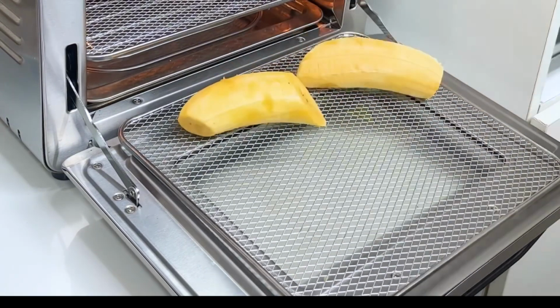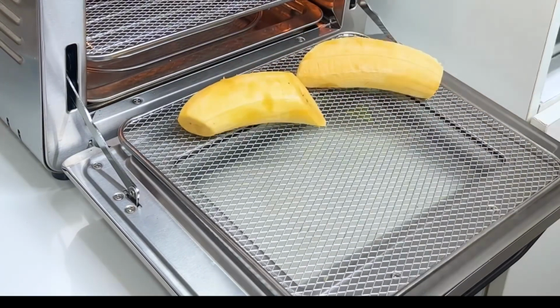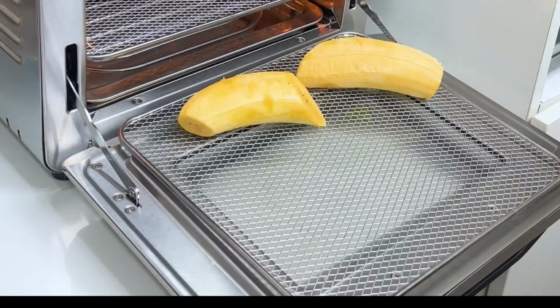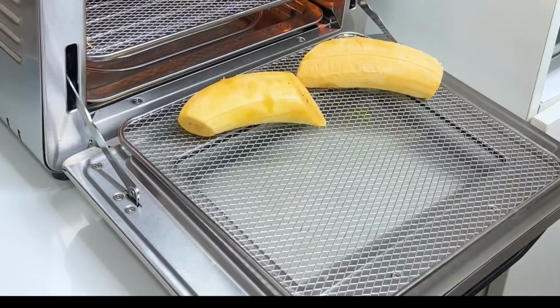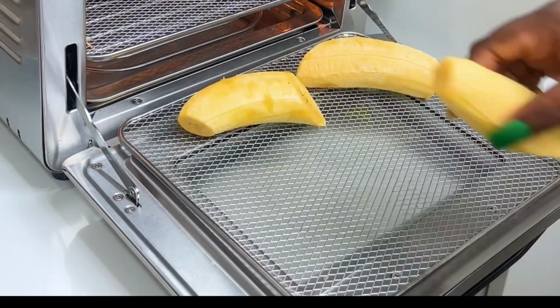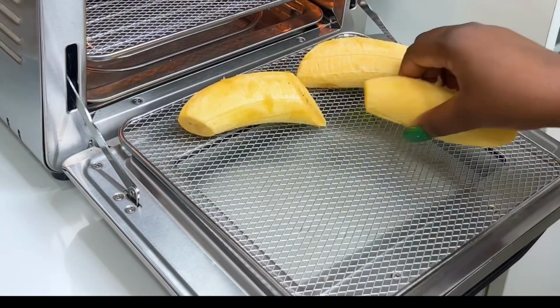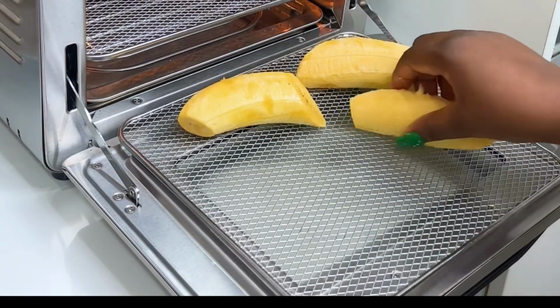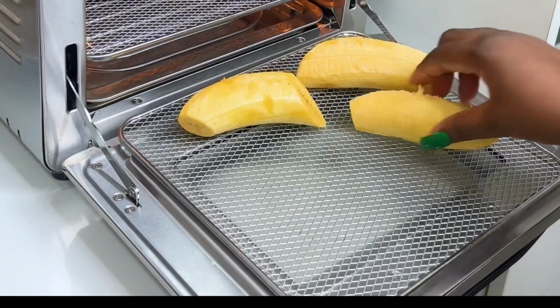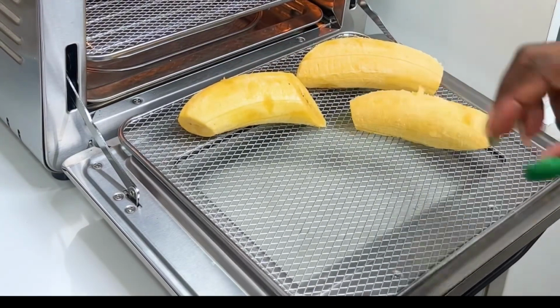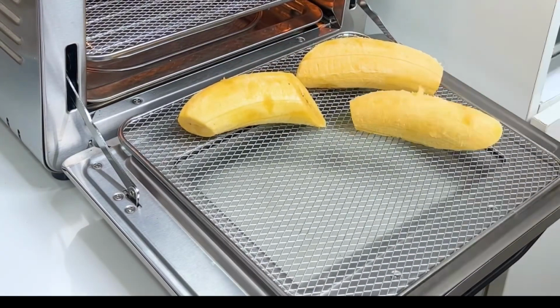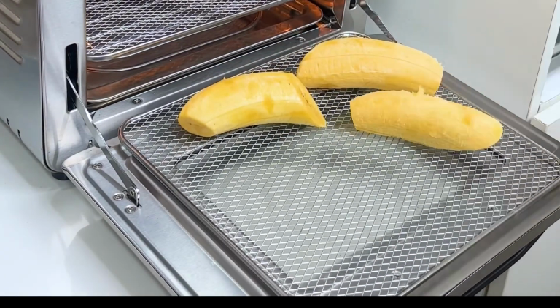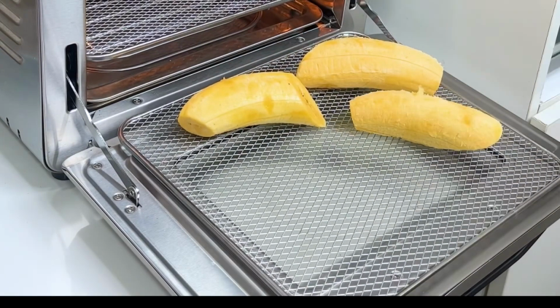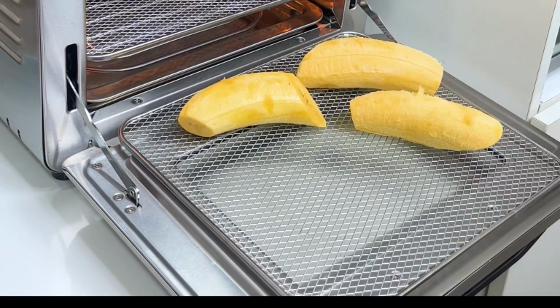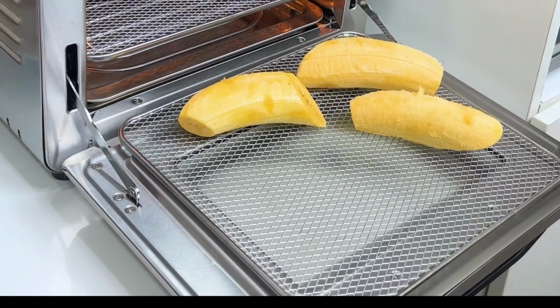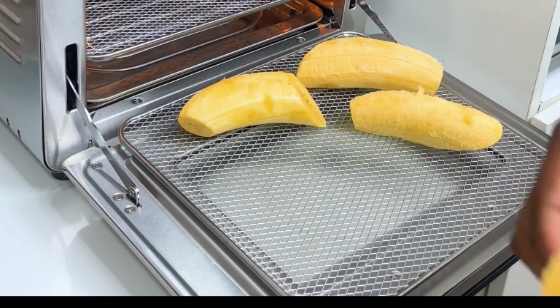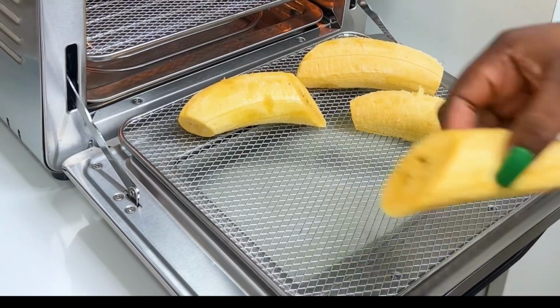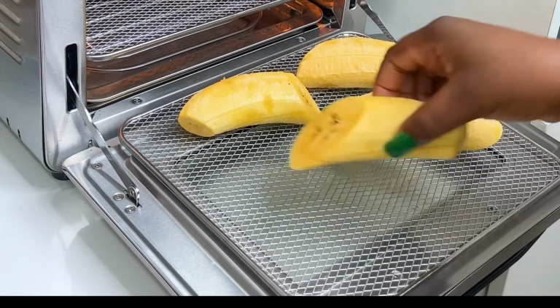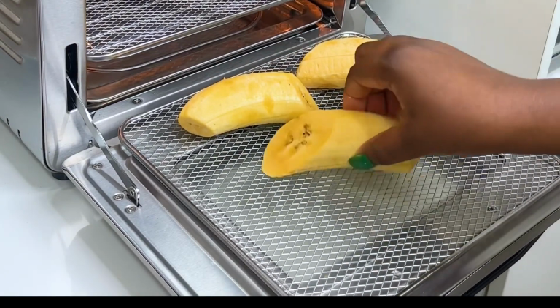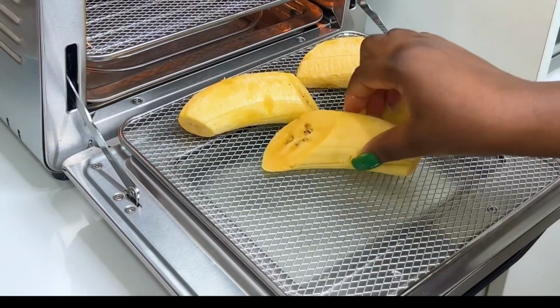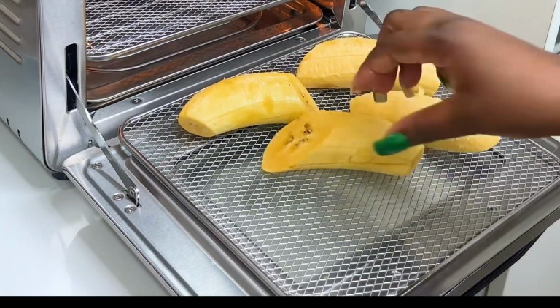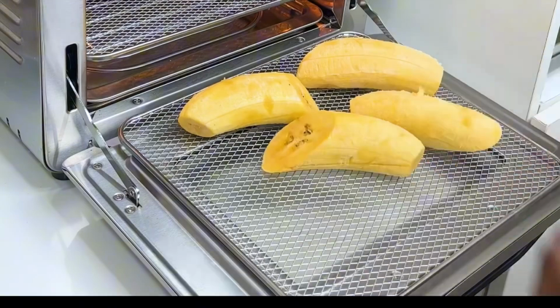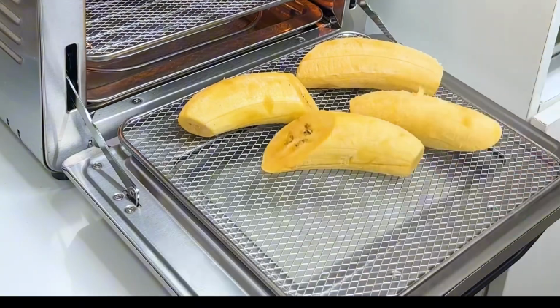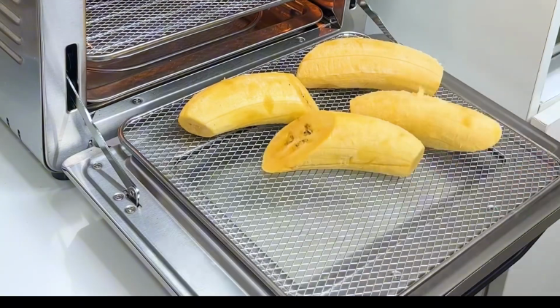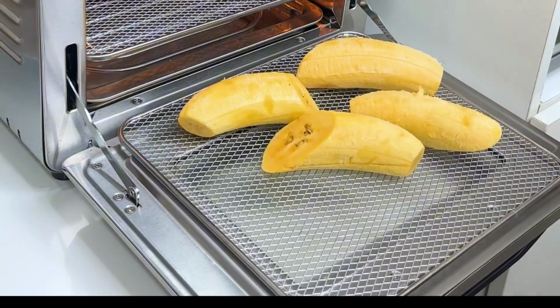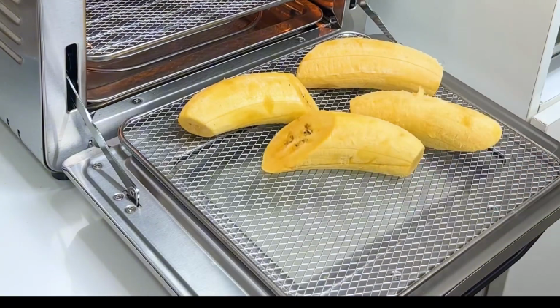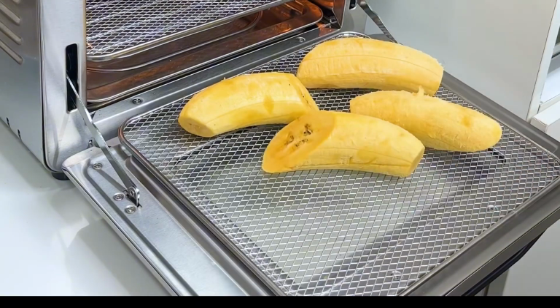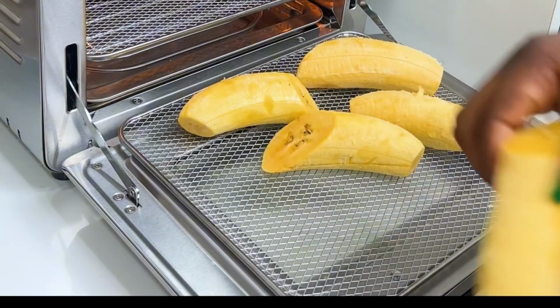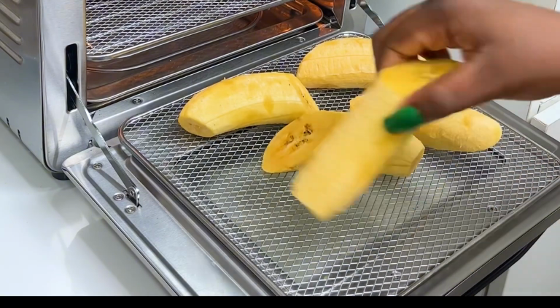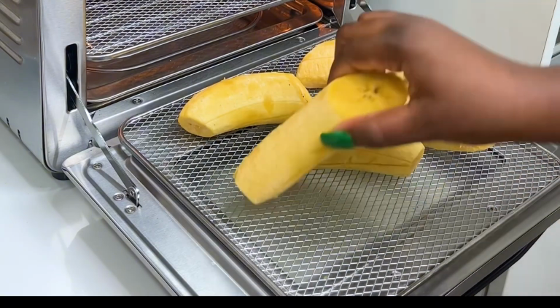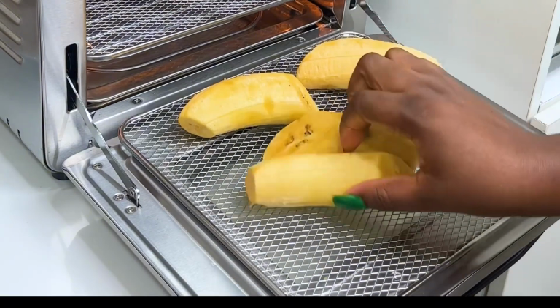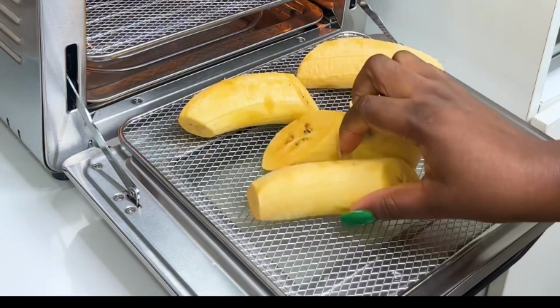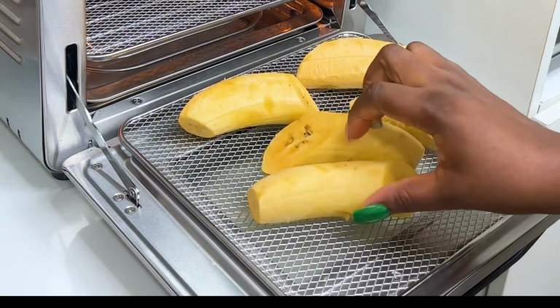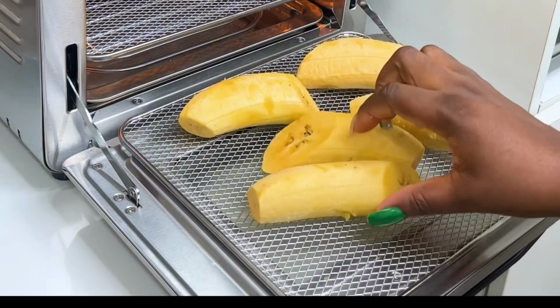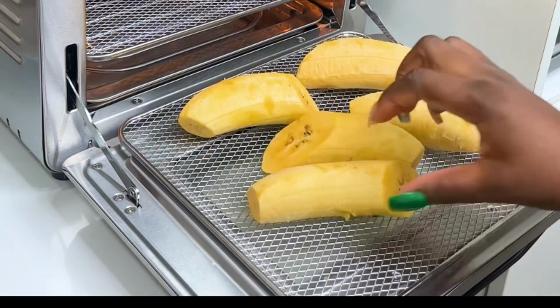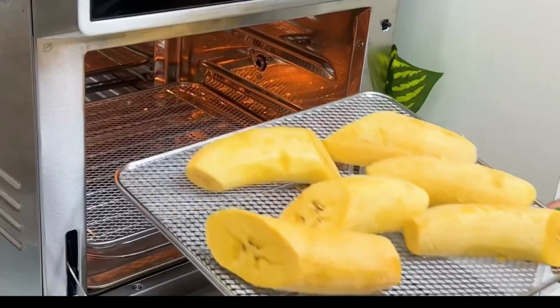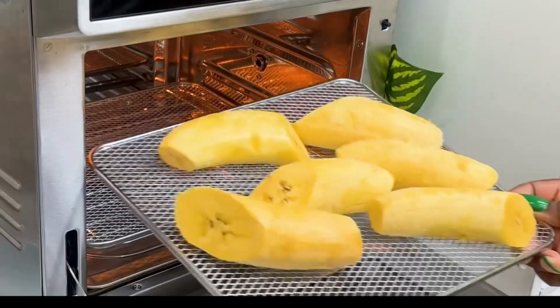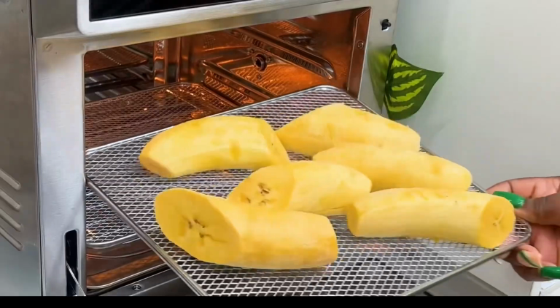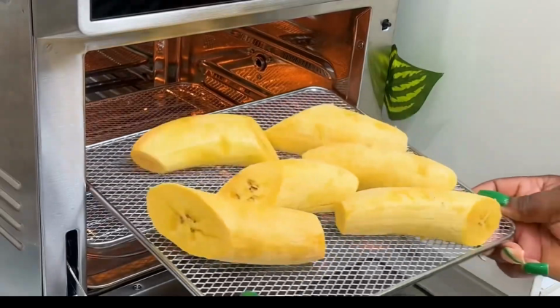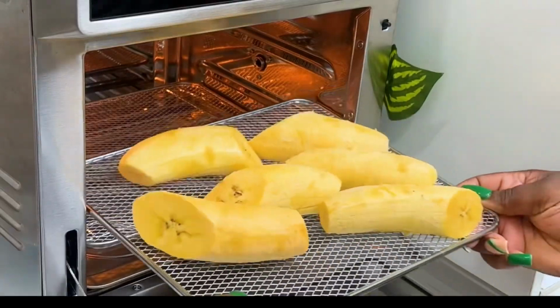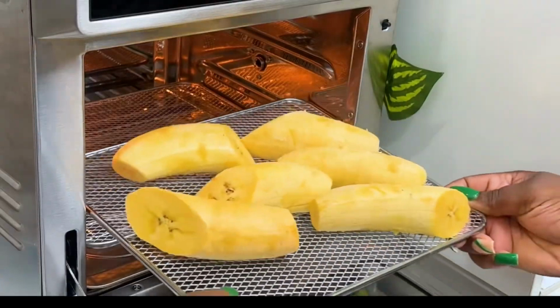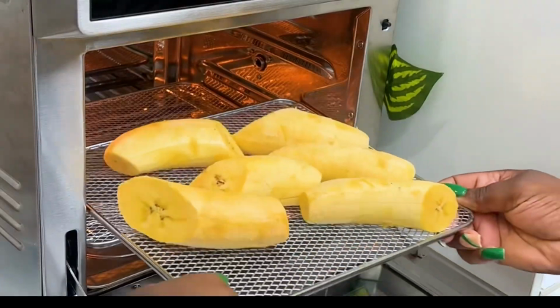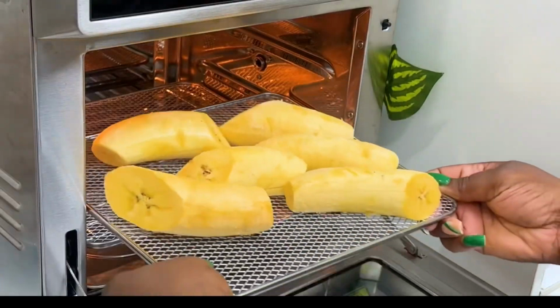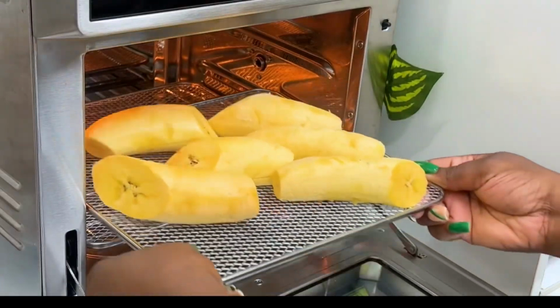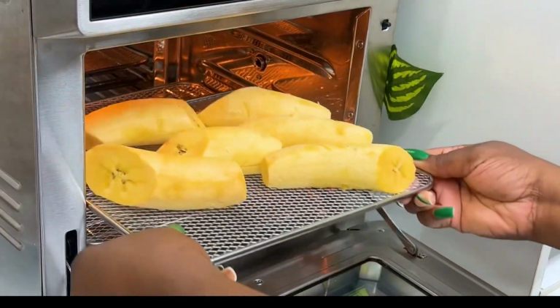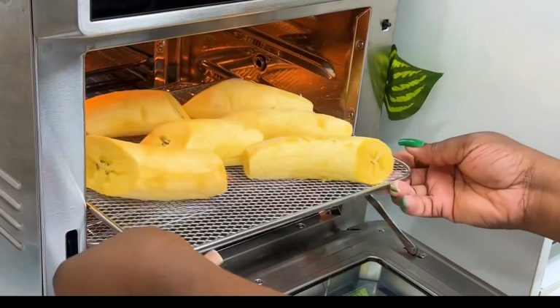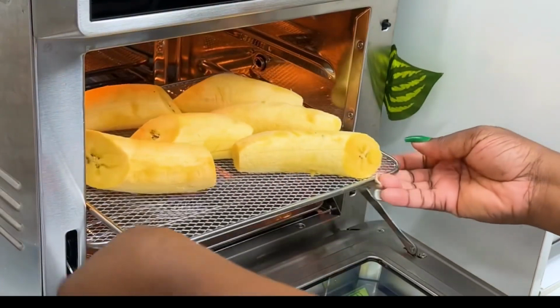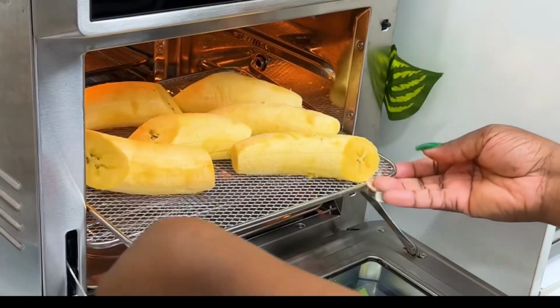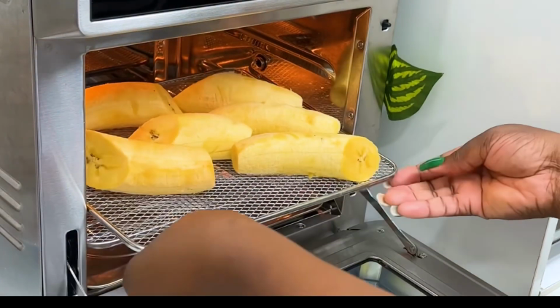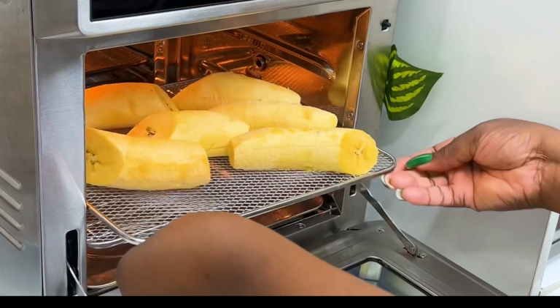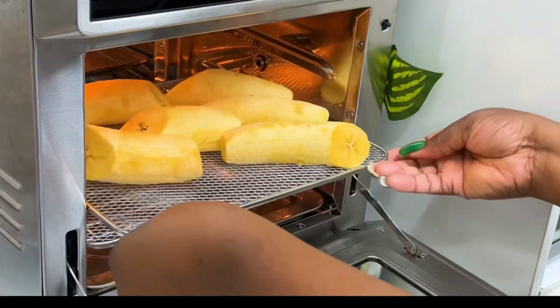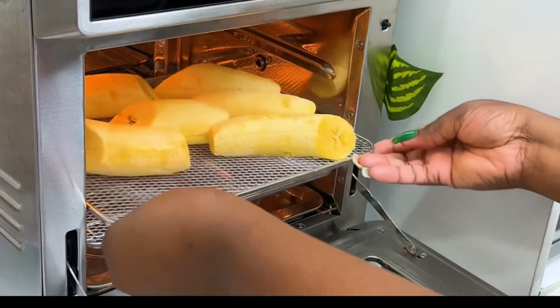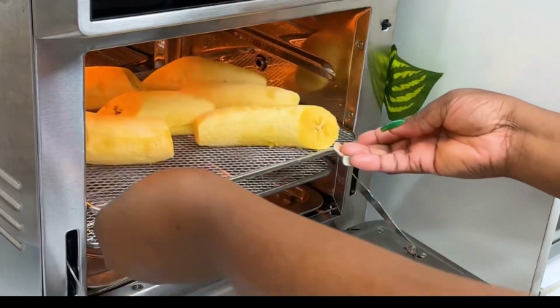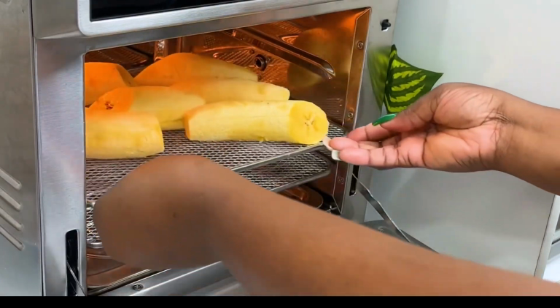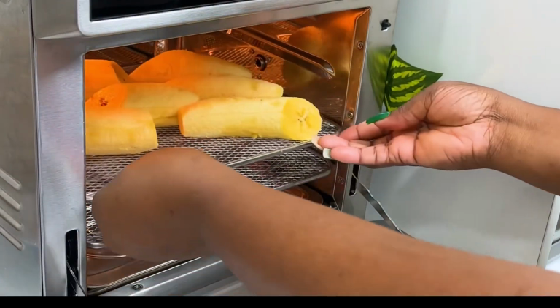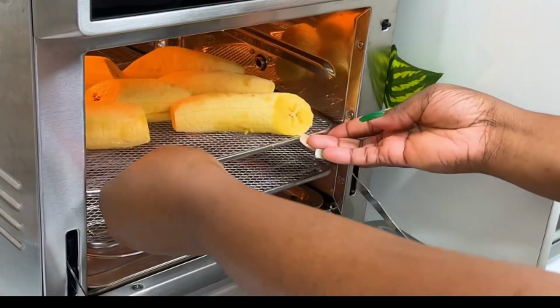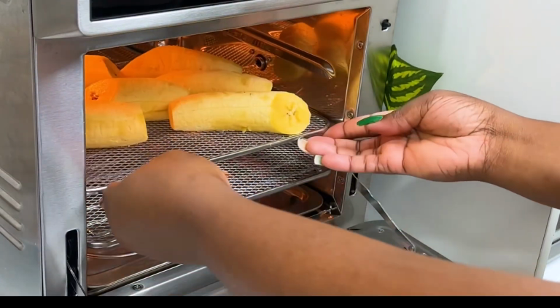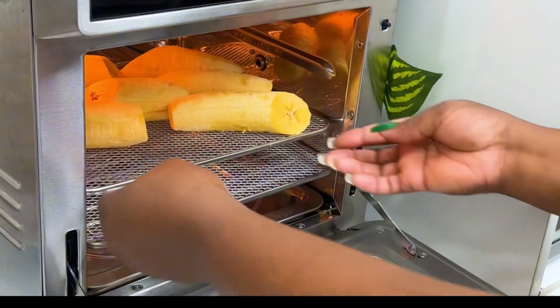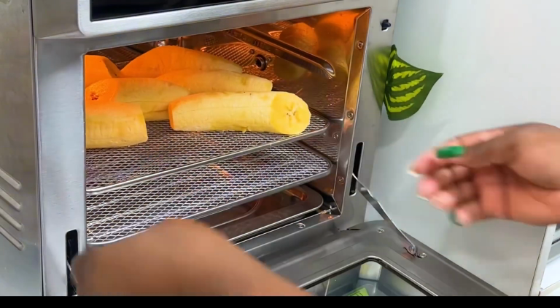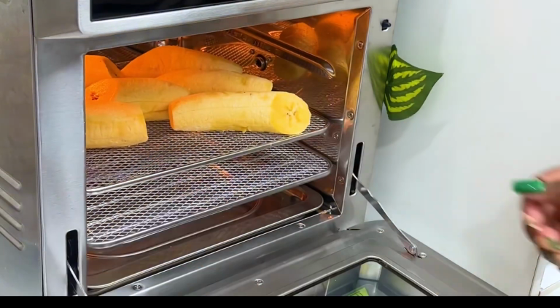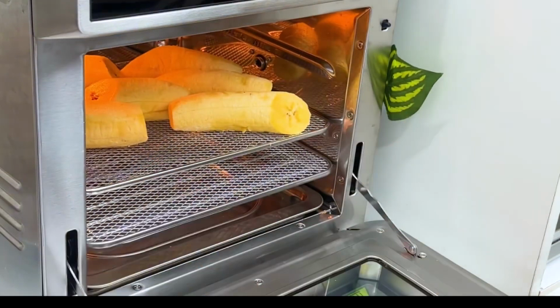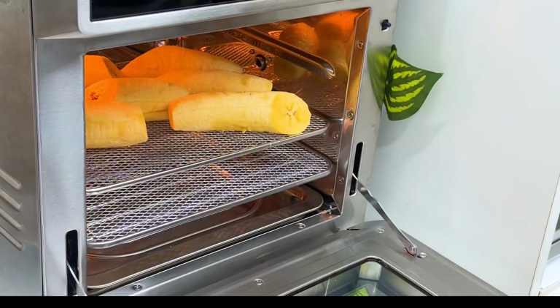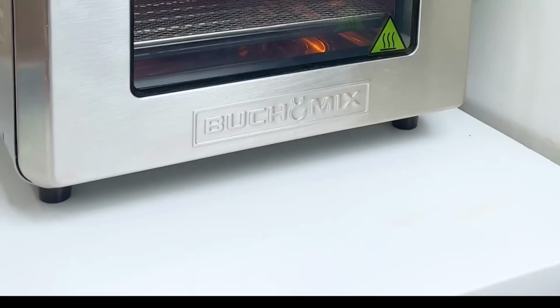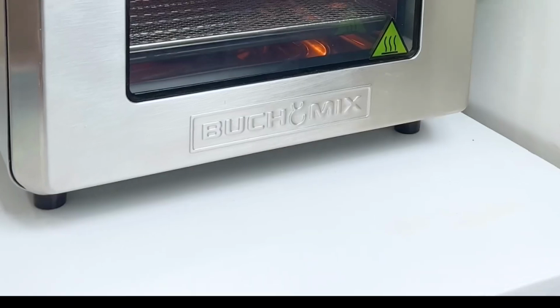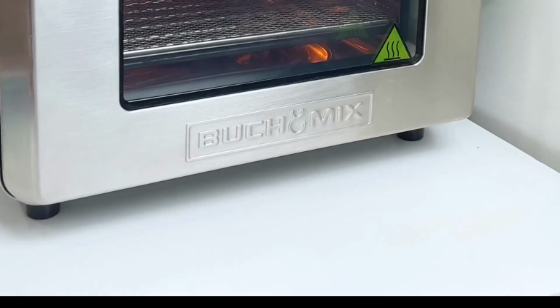I'll be pairing it with some barley, that is, grilled plantains. I'll be using my Buchi Mix air fryer oven.